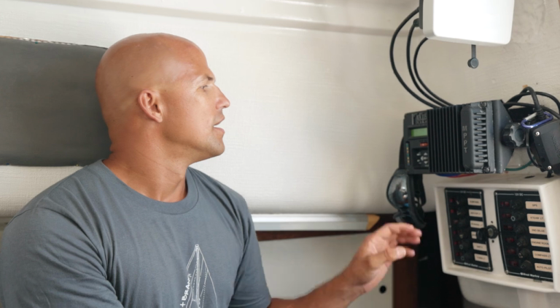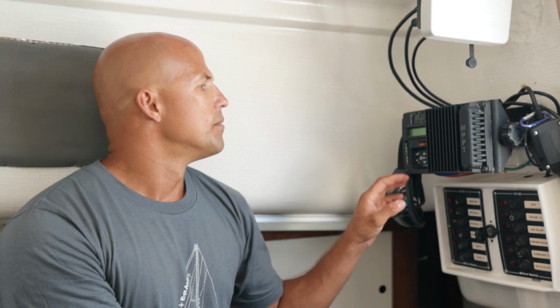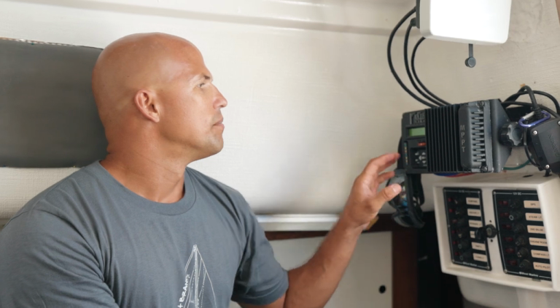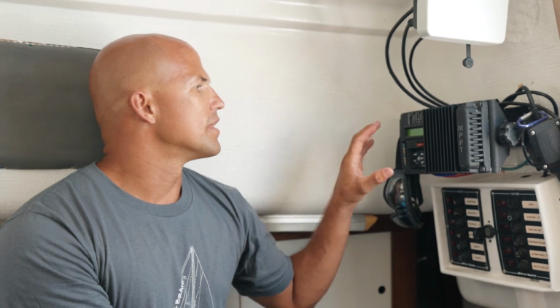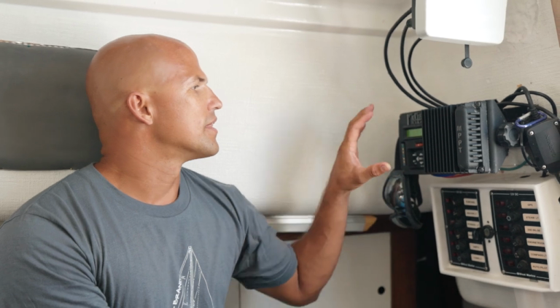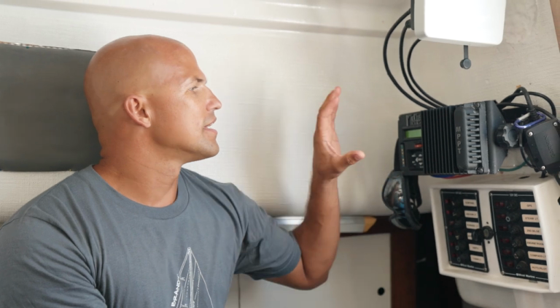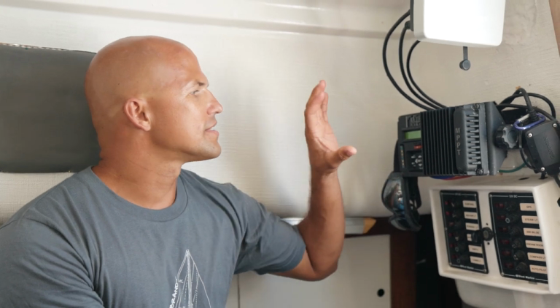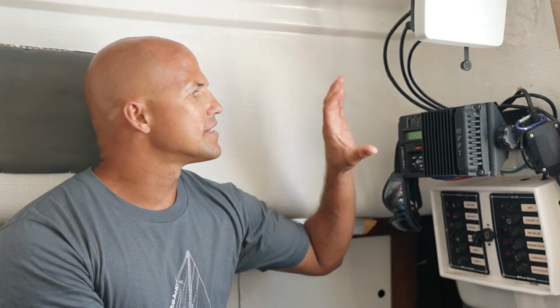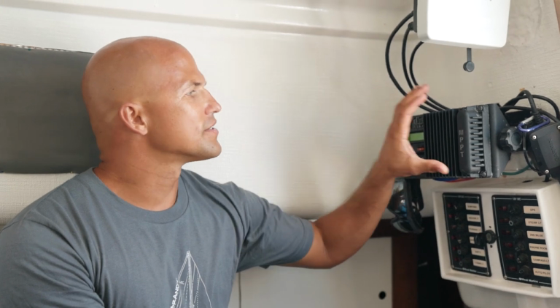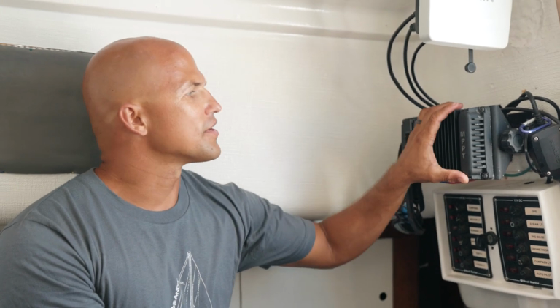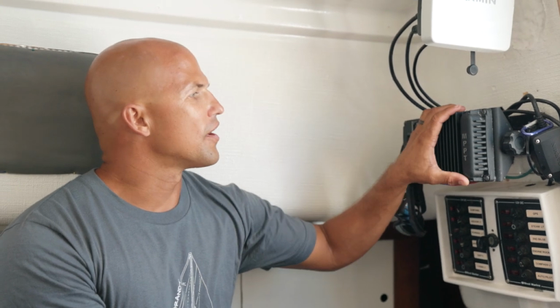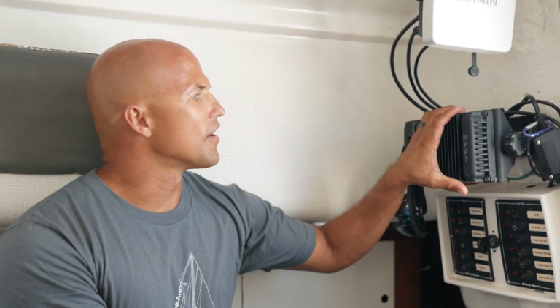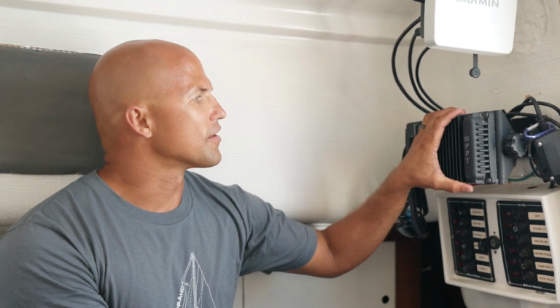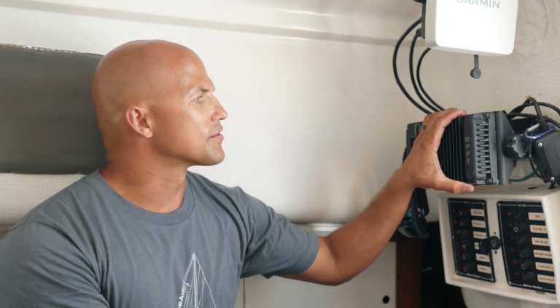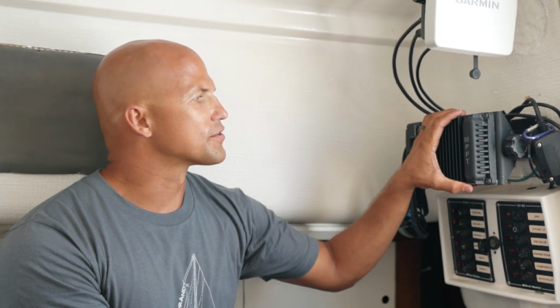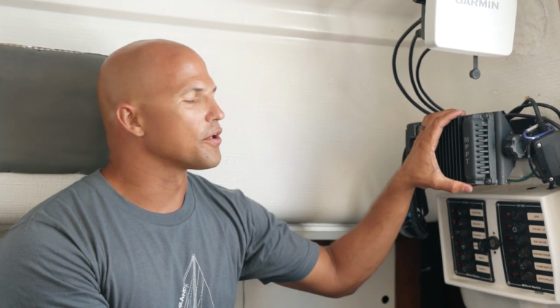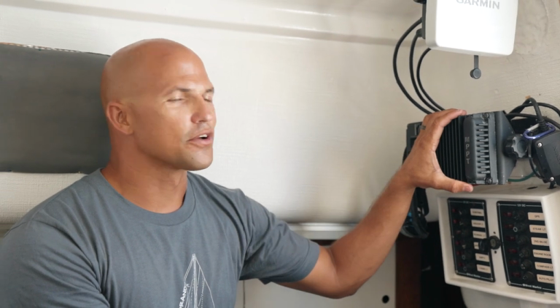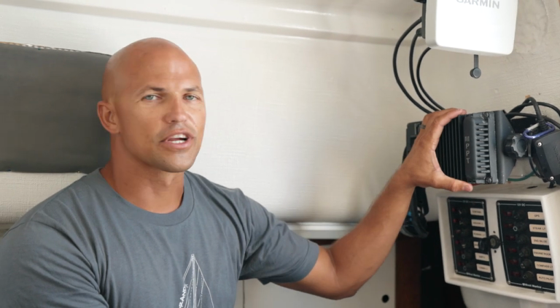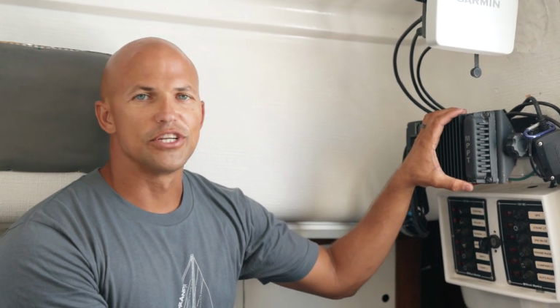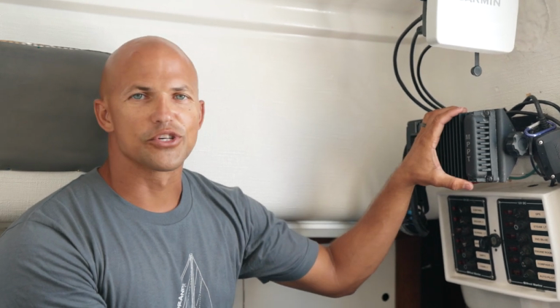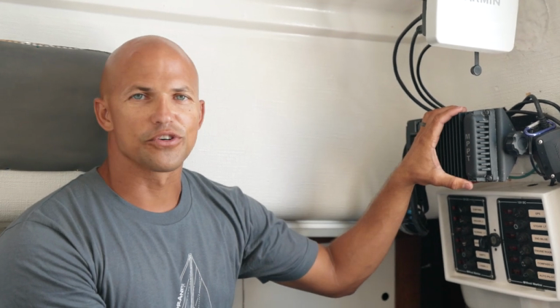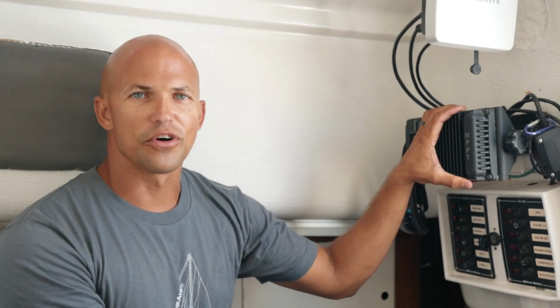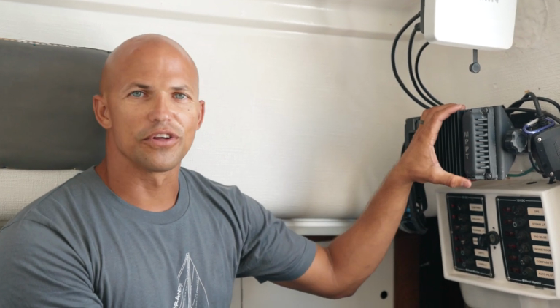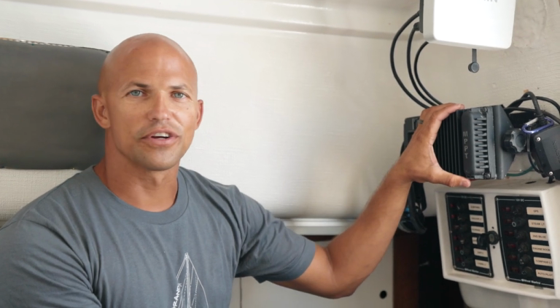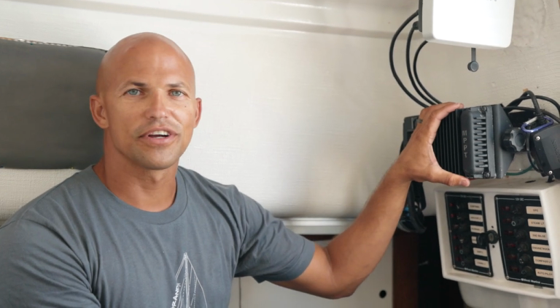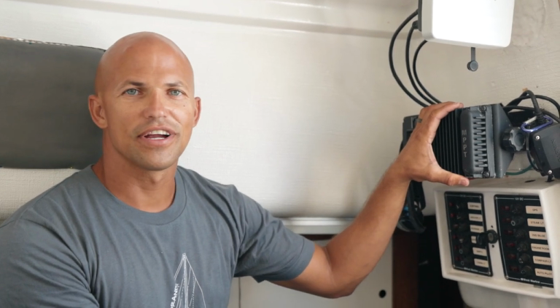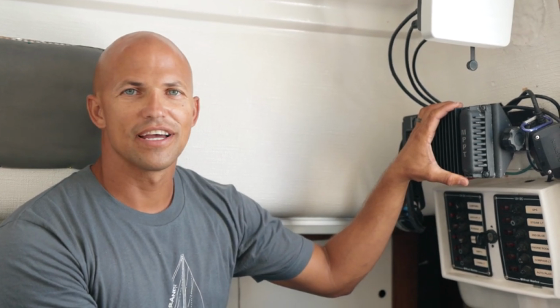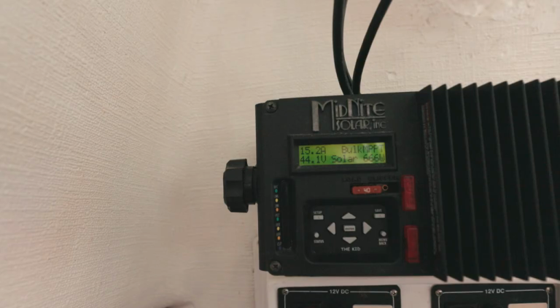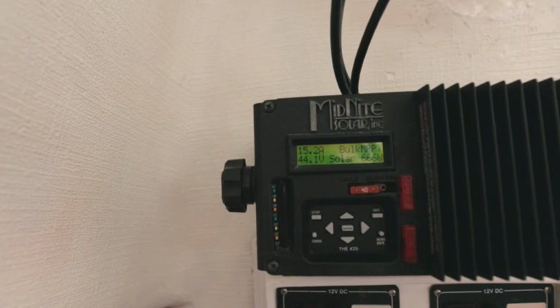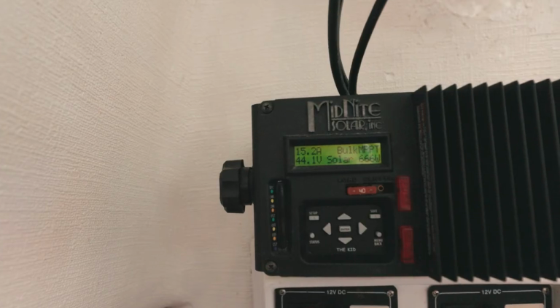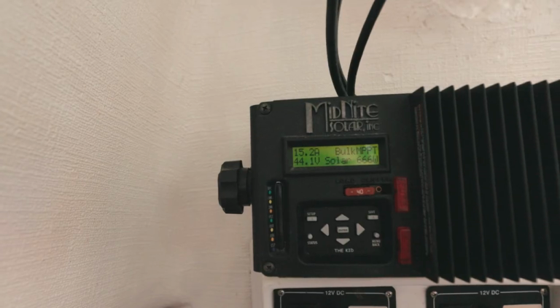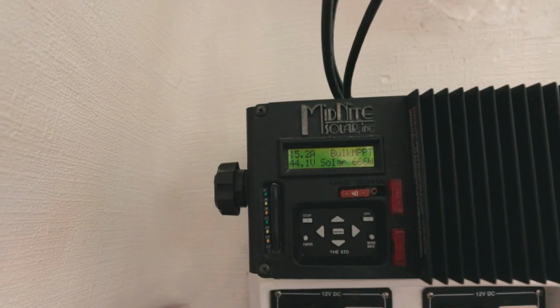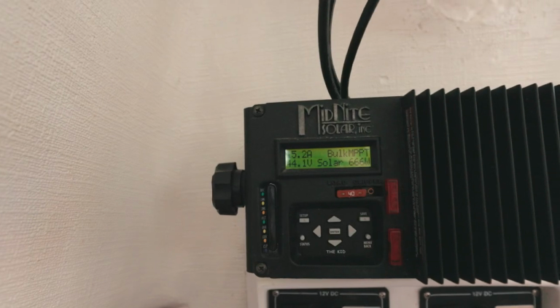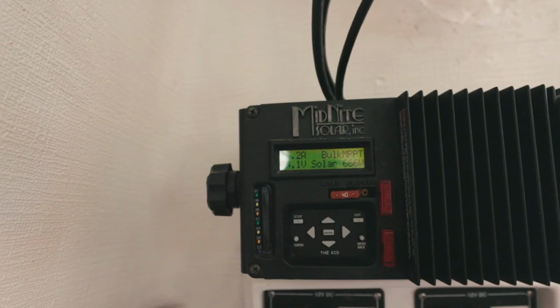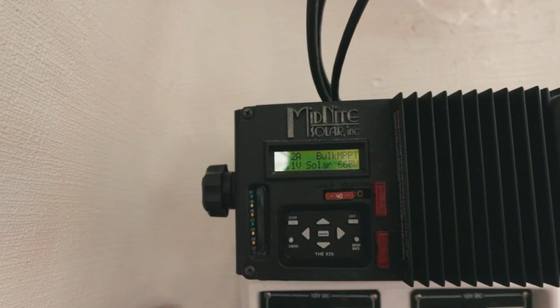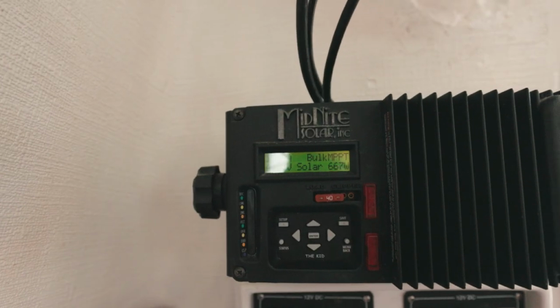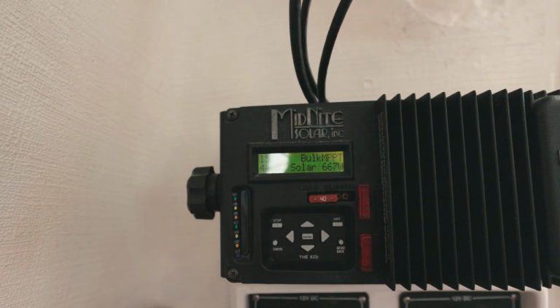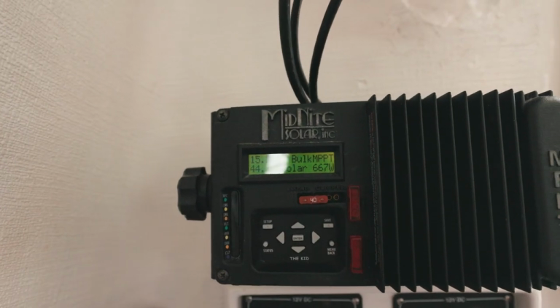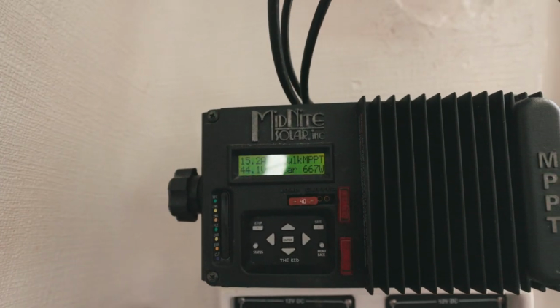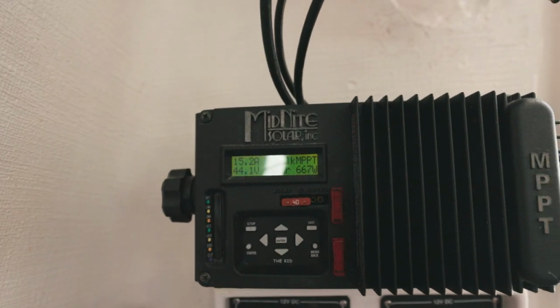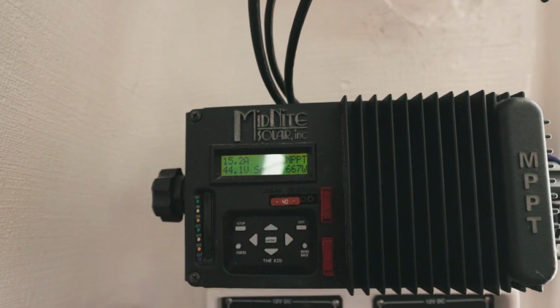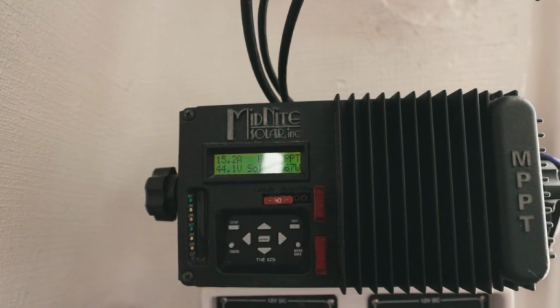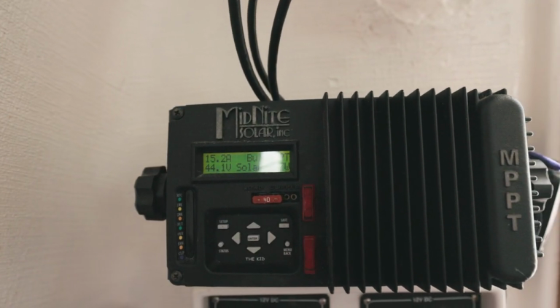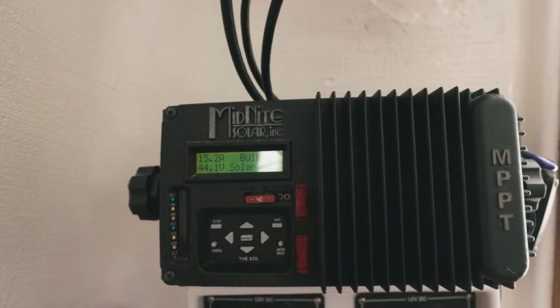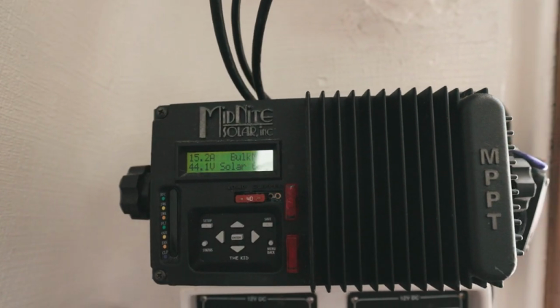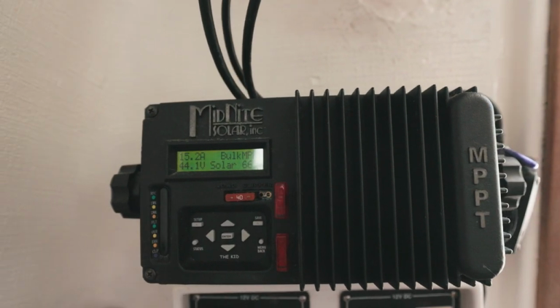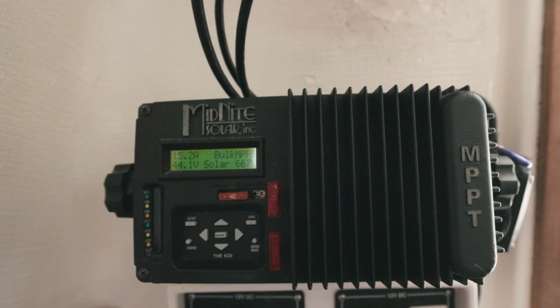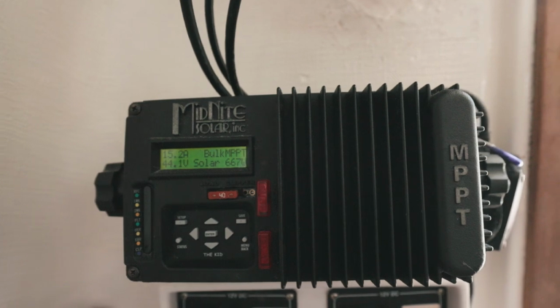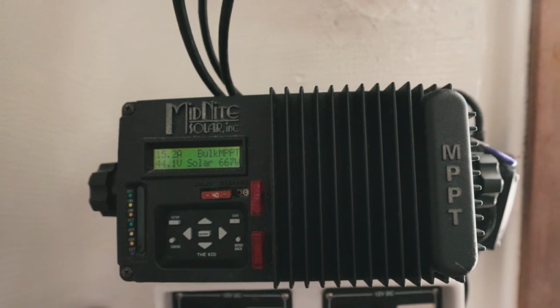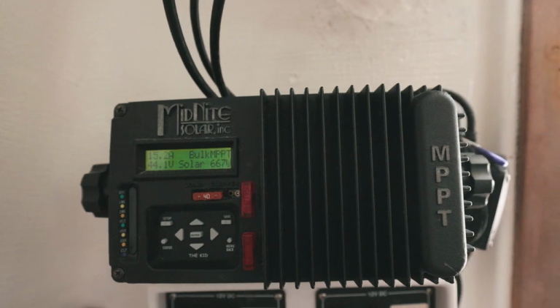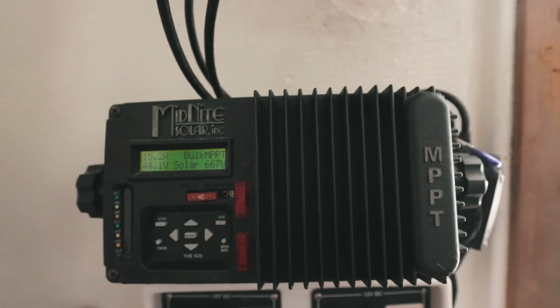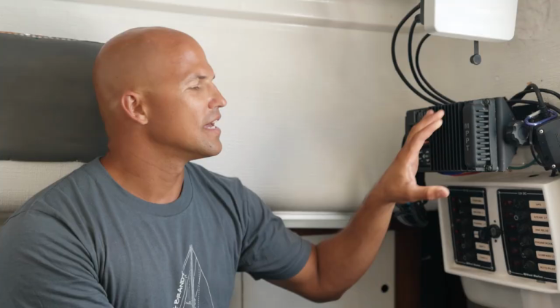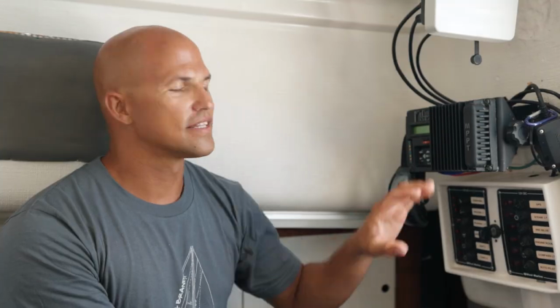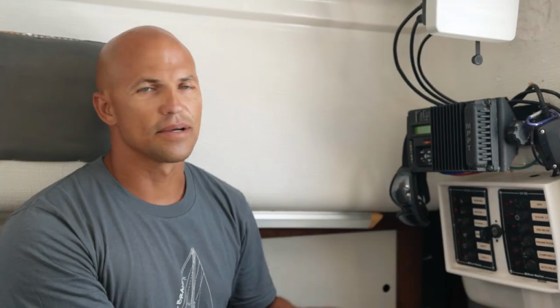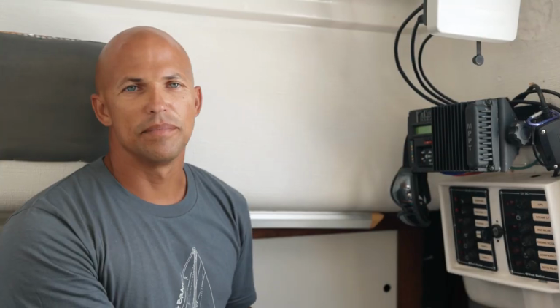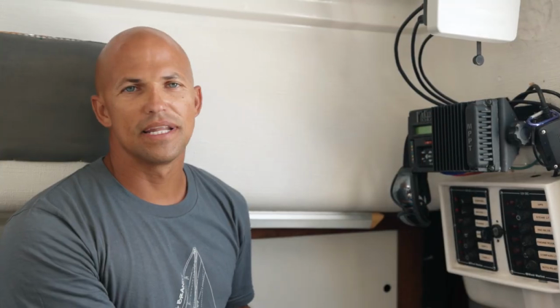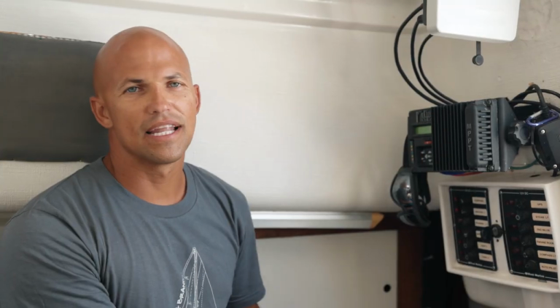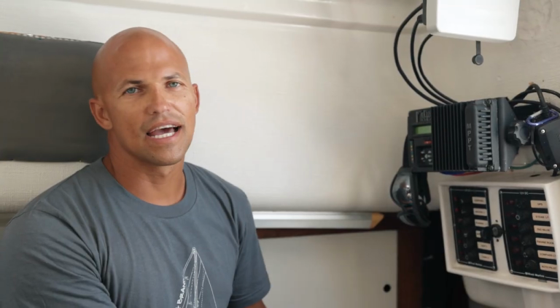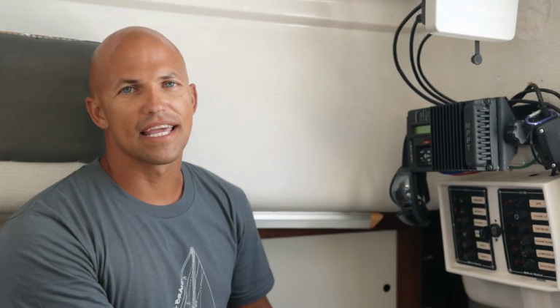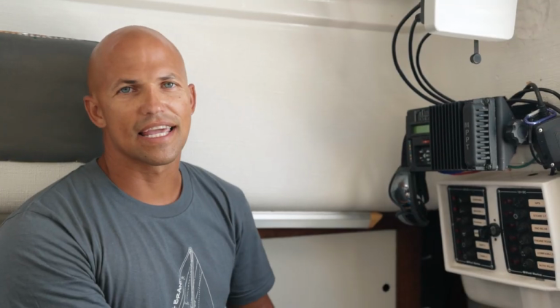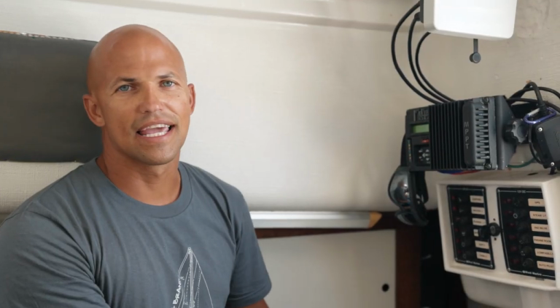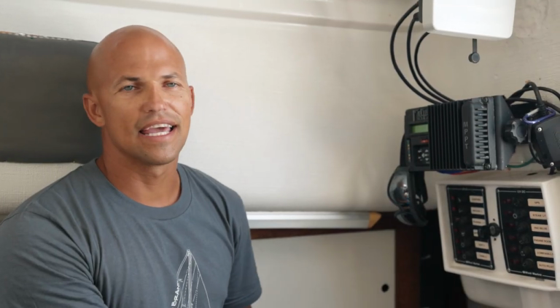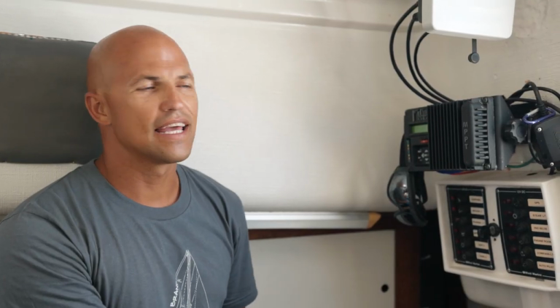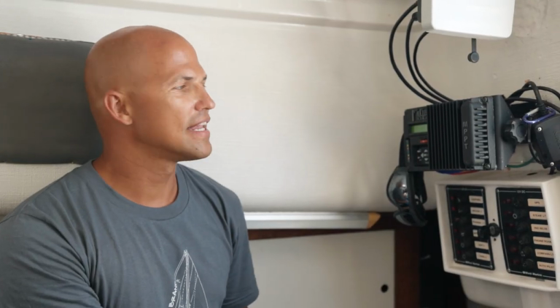This is our solar controller — the brains of the operation. It's a Midnight Kid.